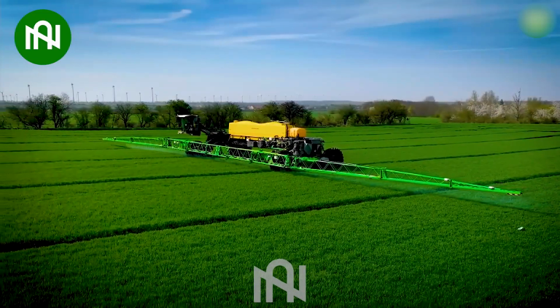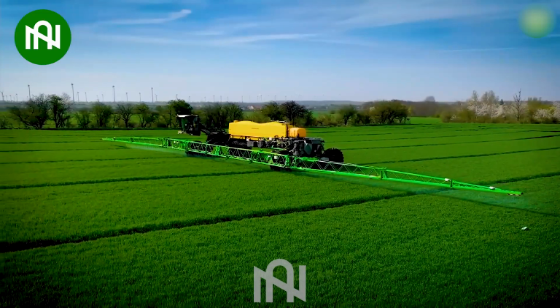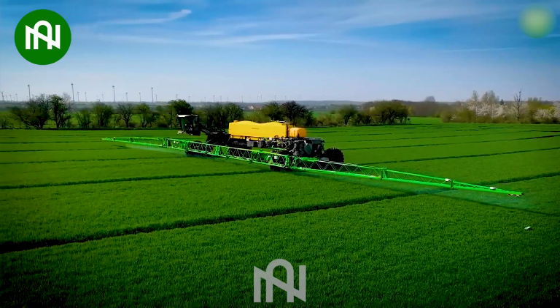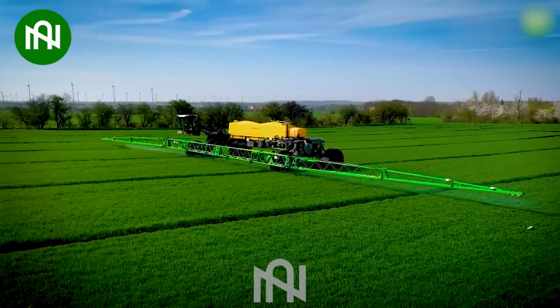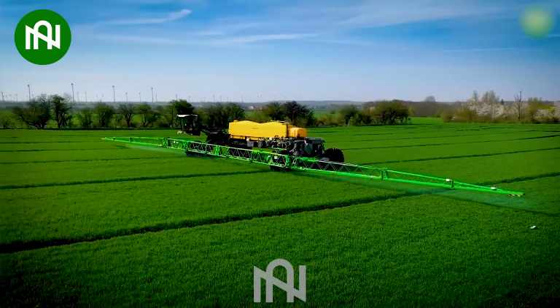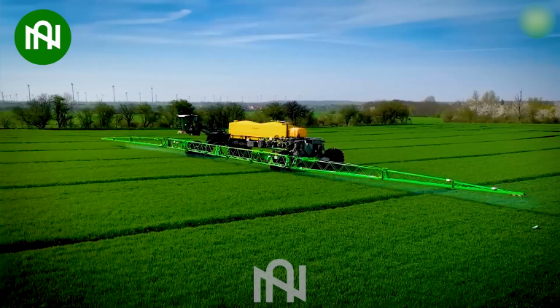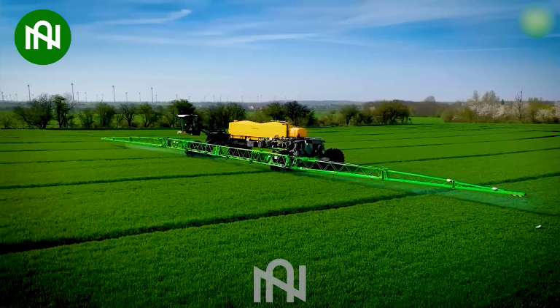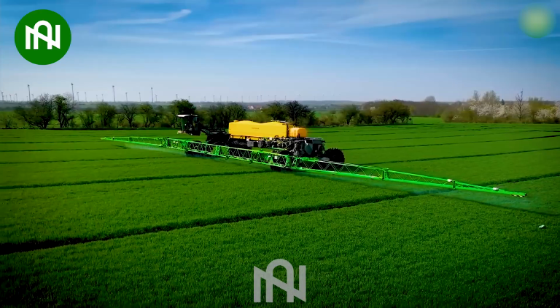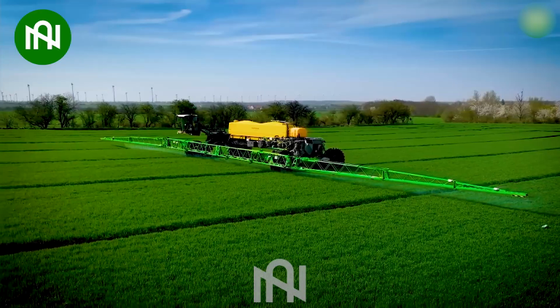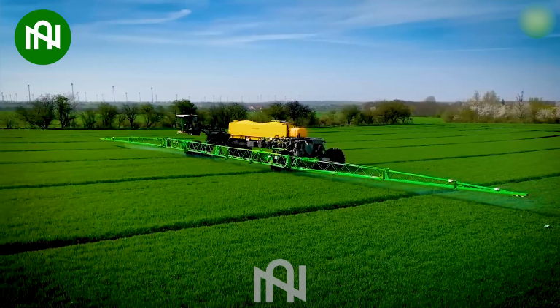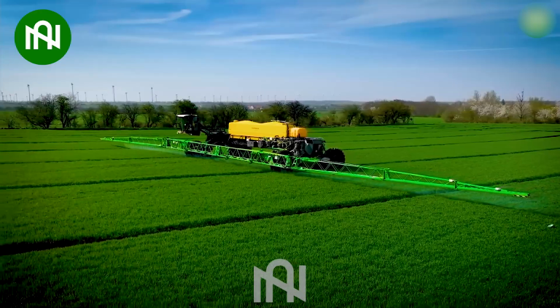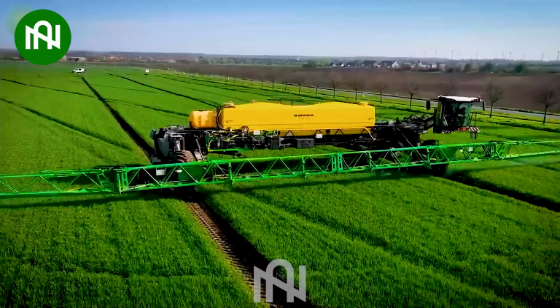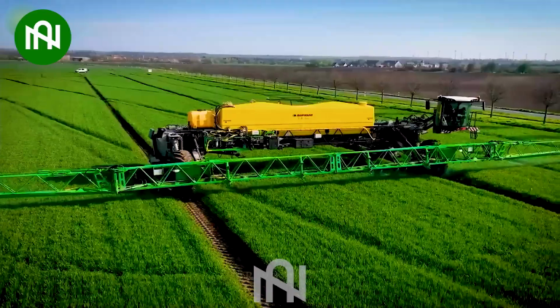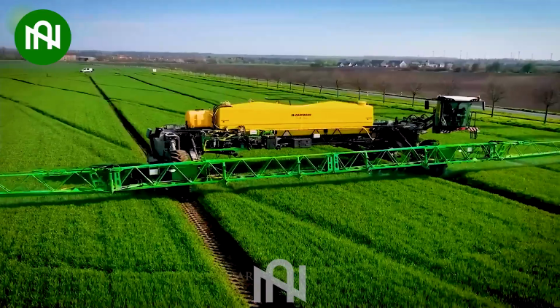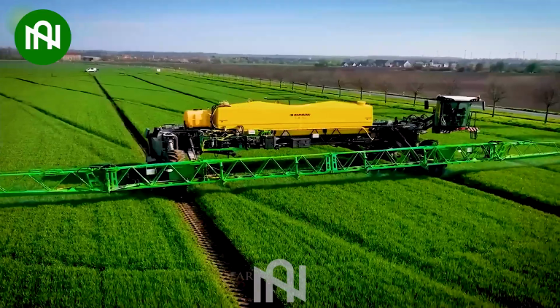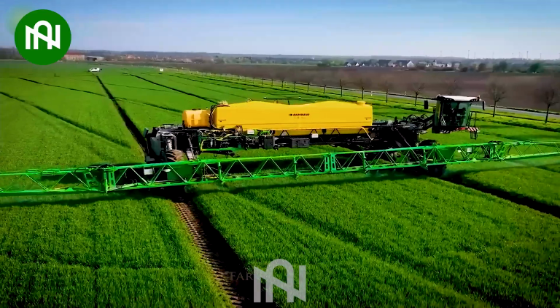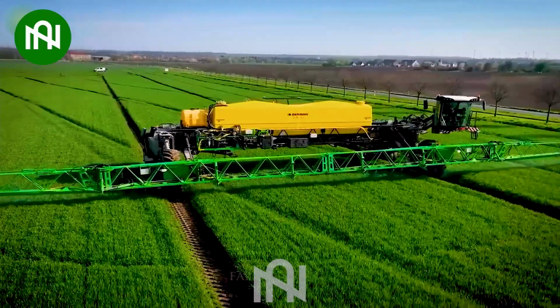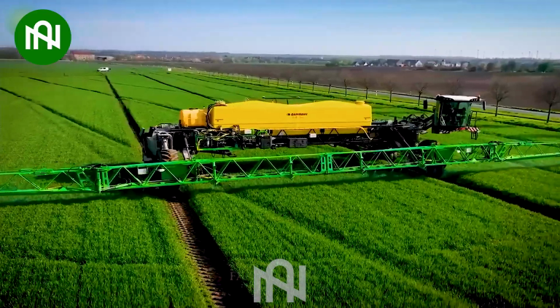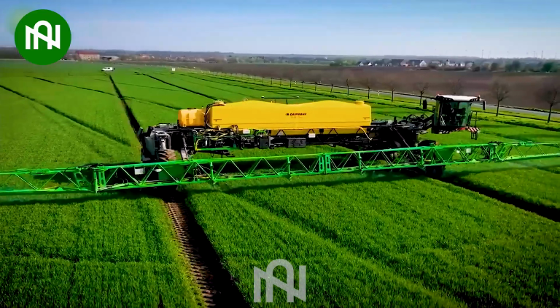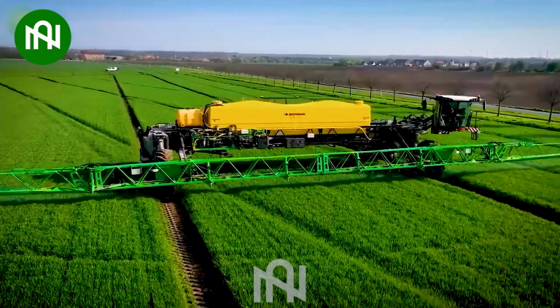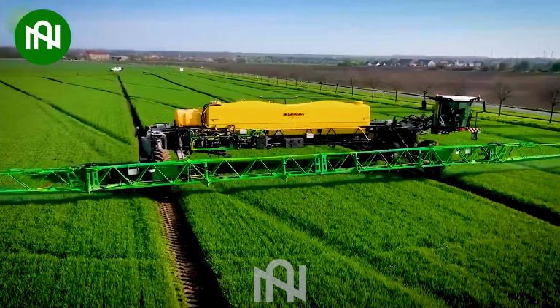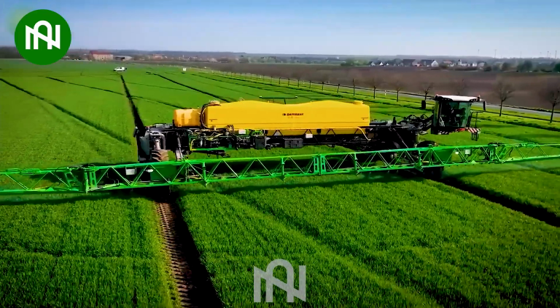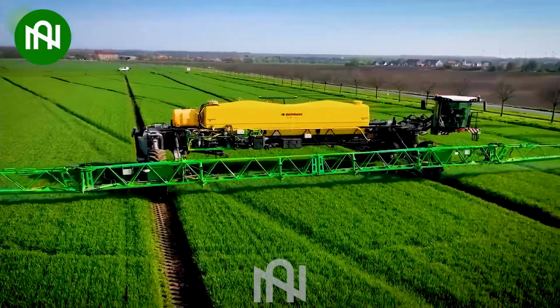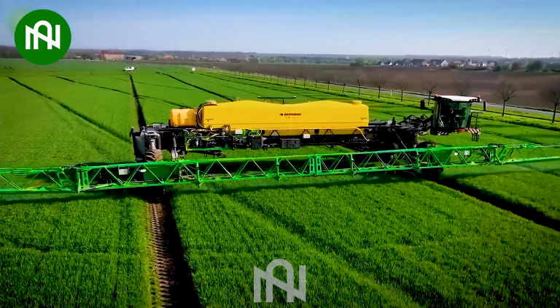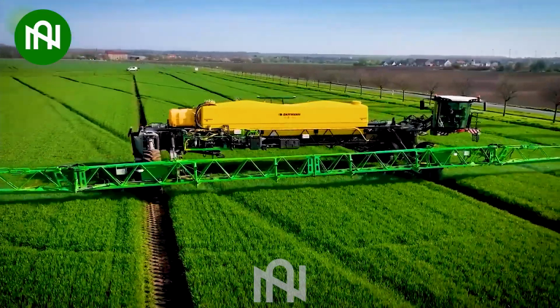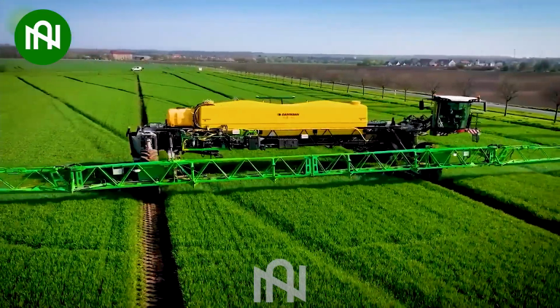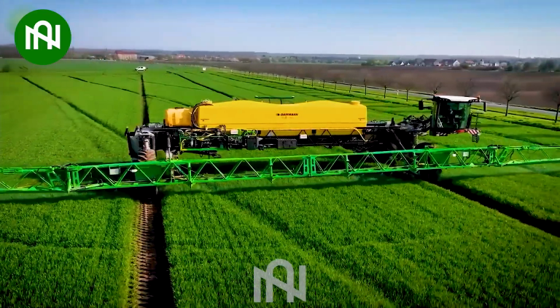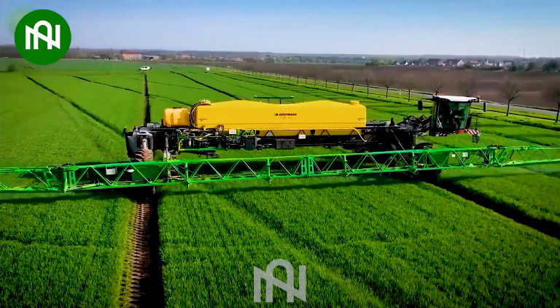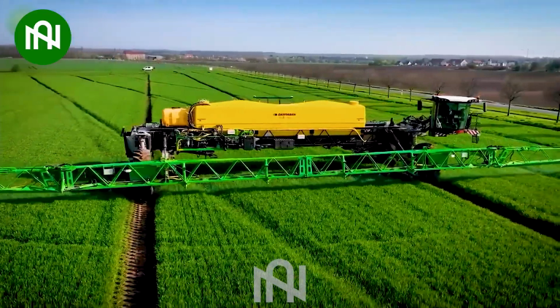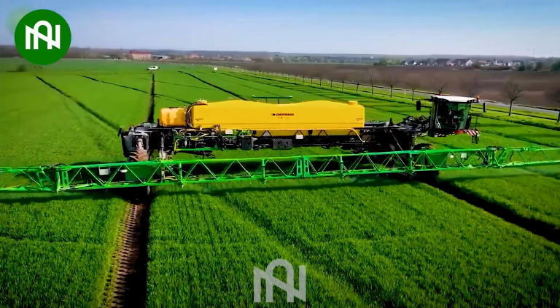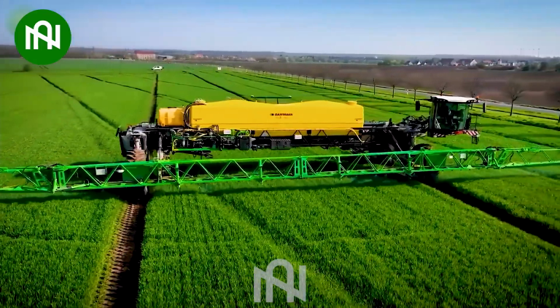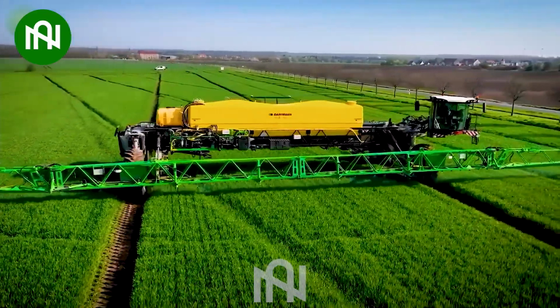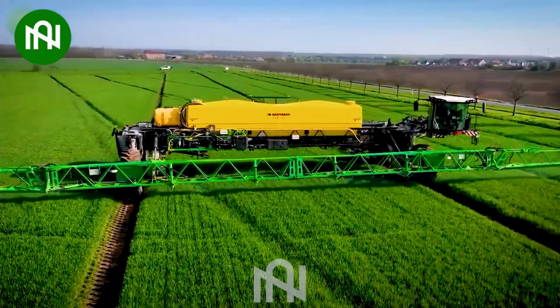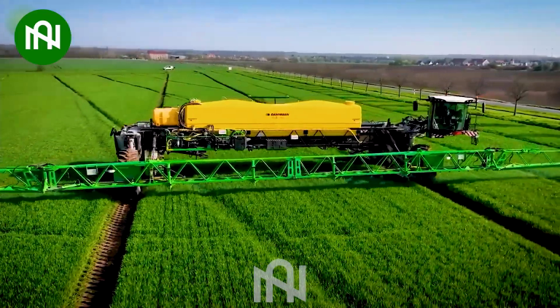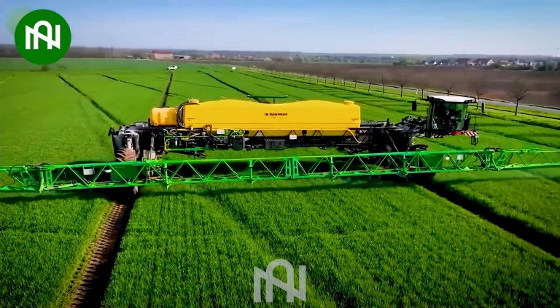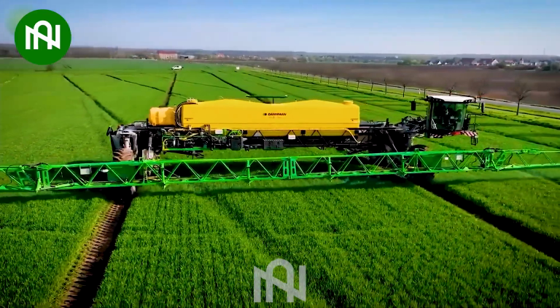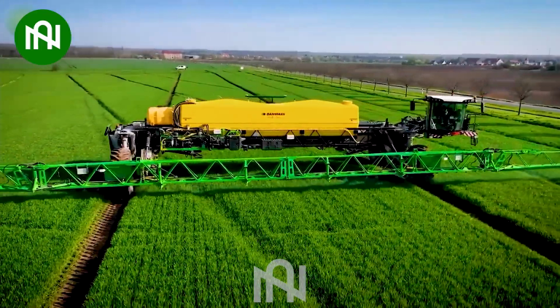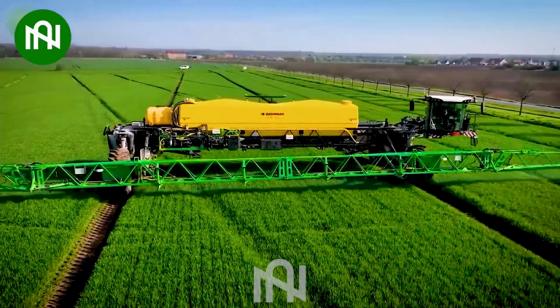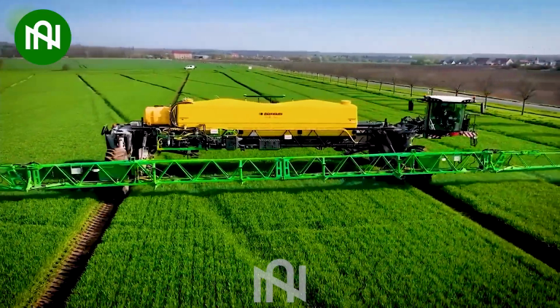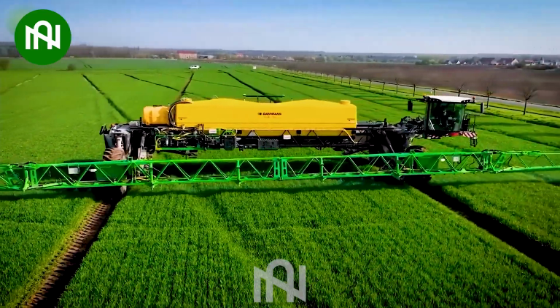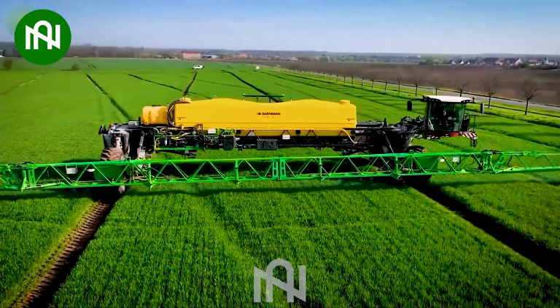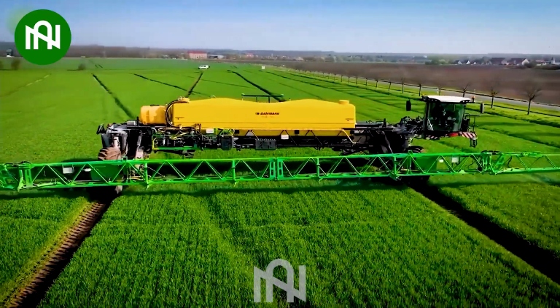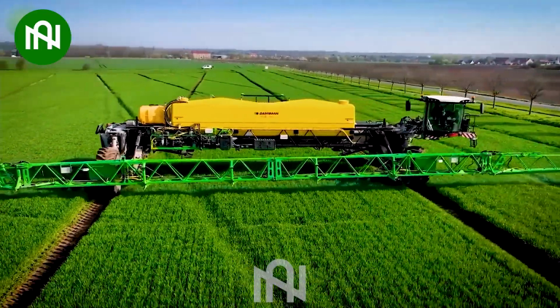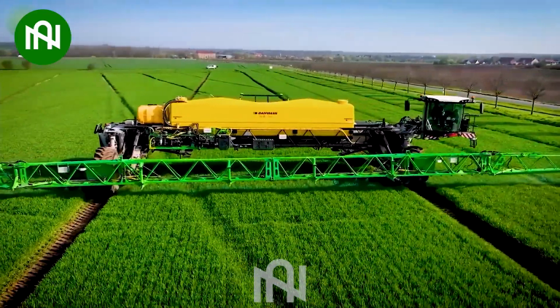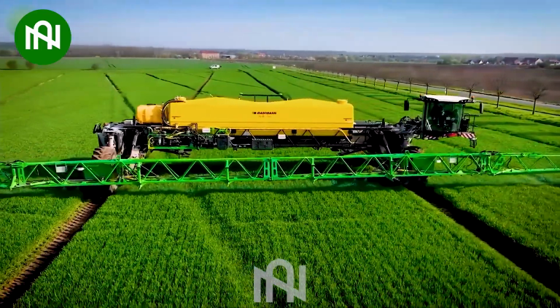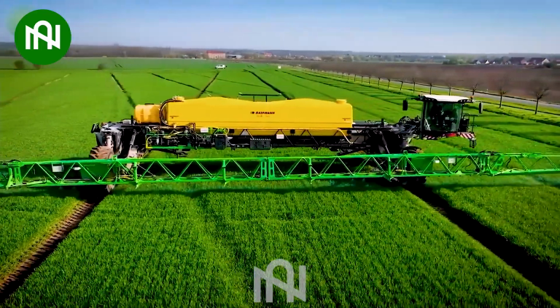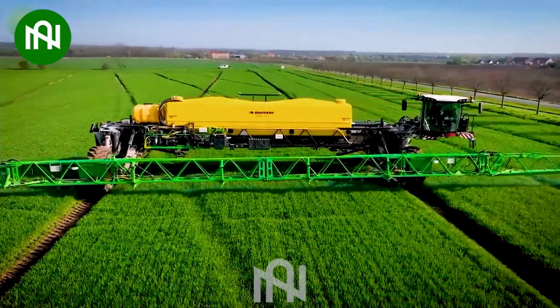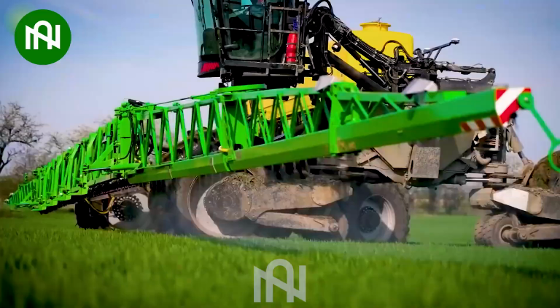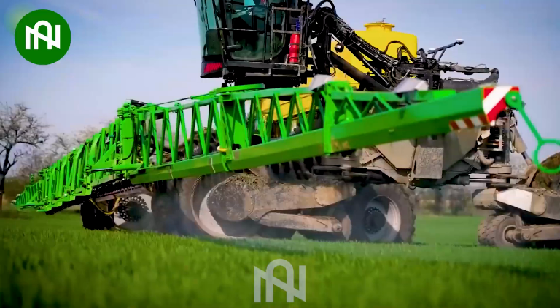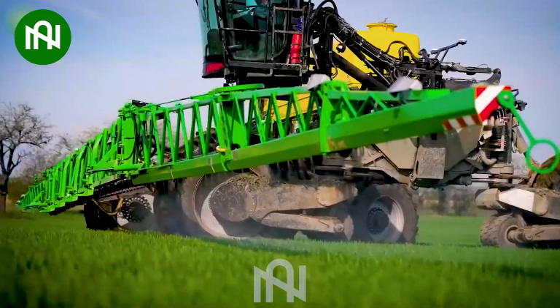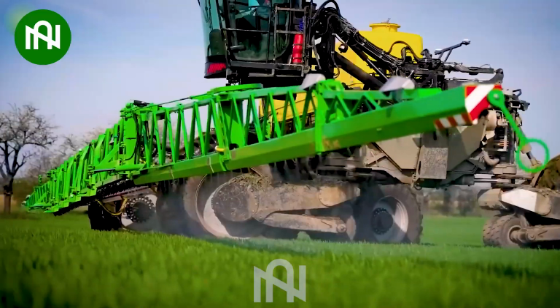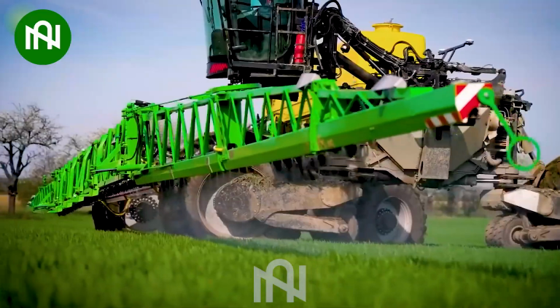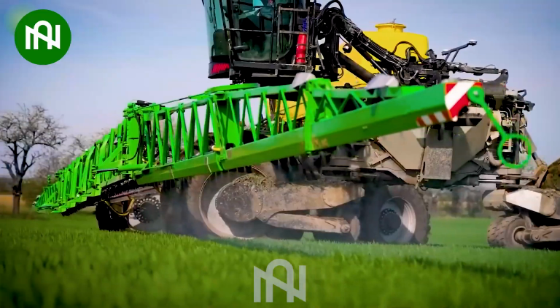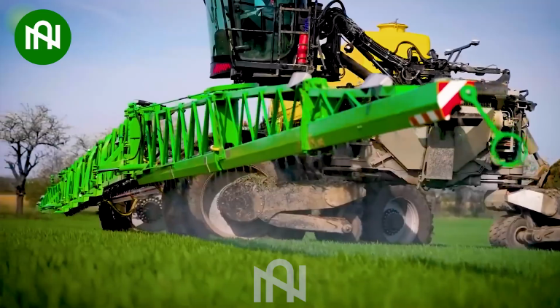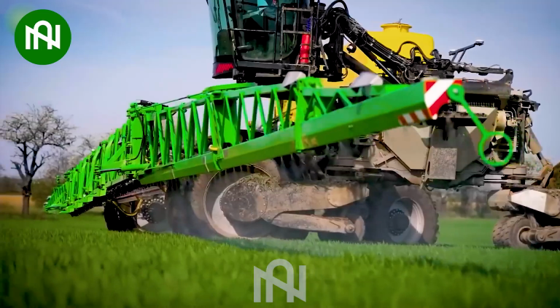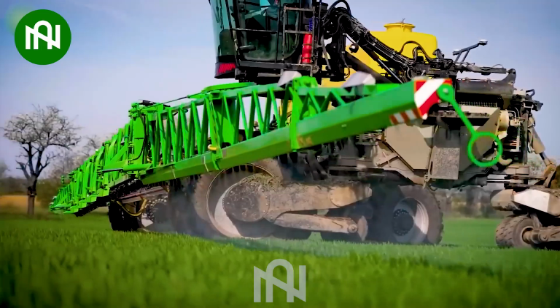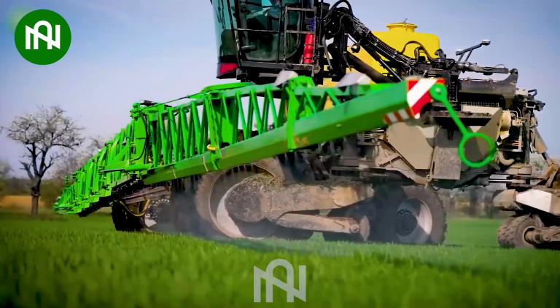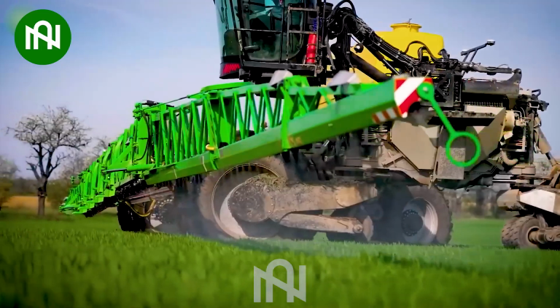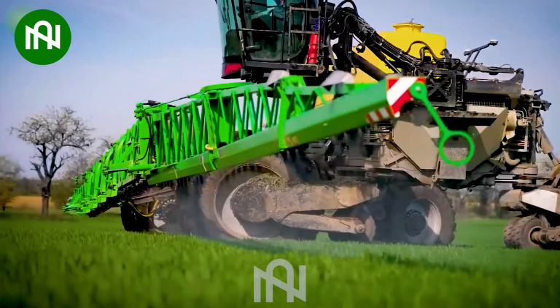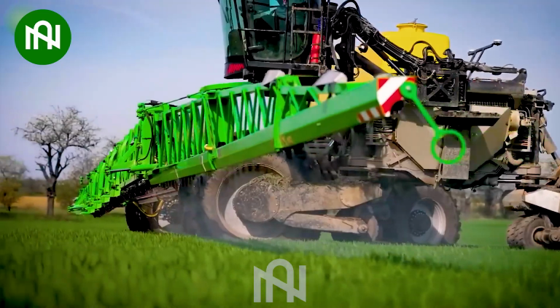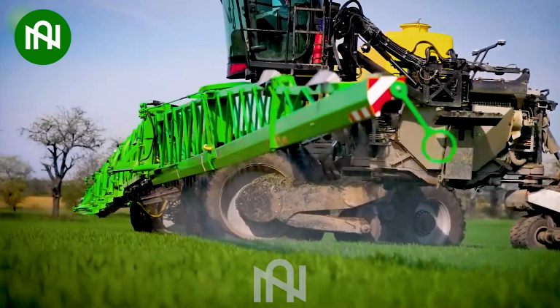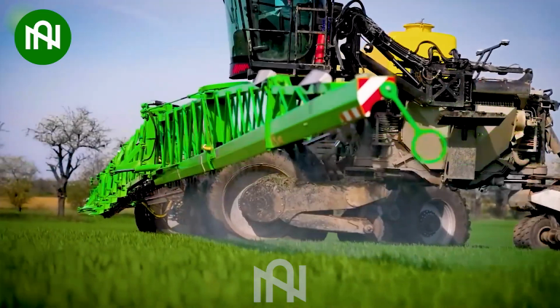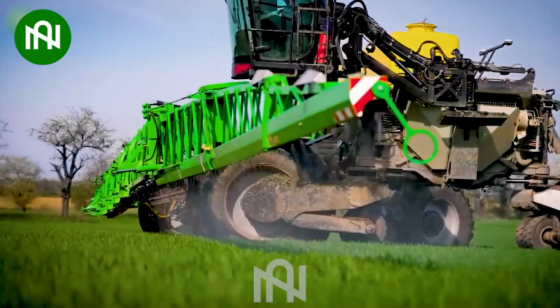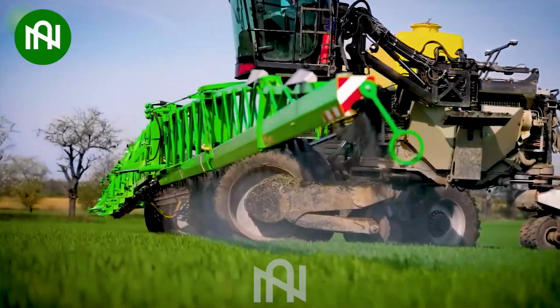Equipped with these 56-metre spray arms, this machine can spray the whole field in a short amount of time.